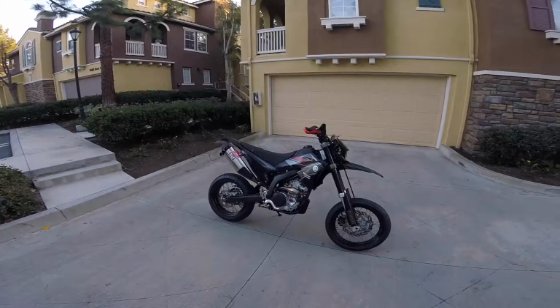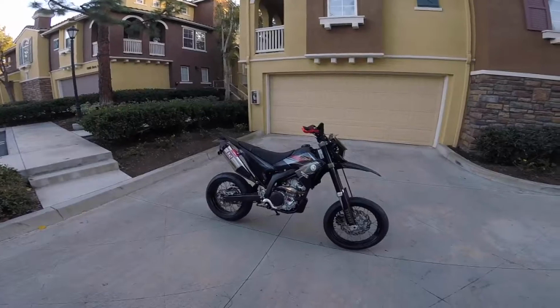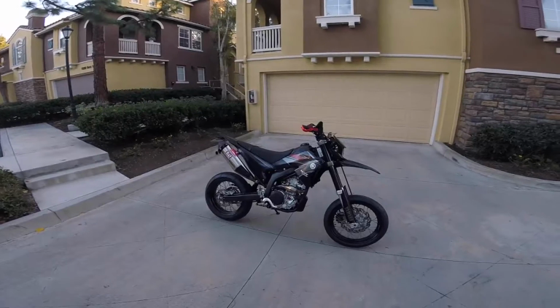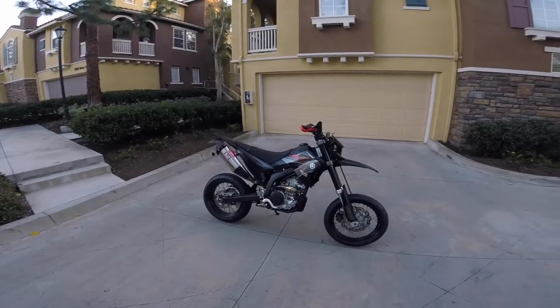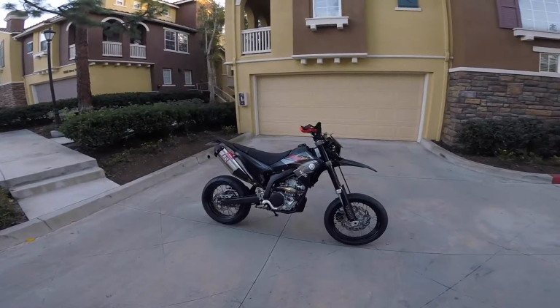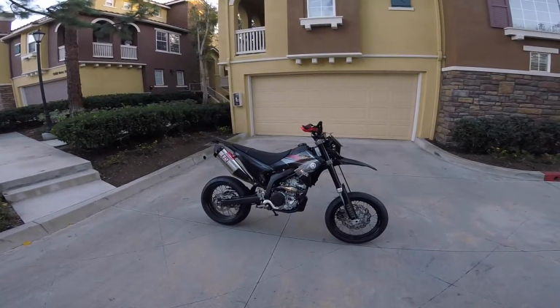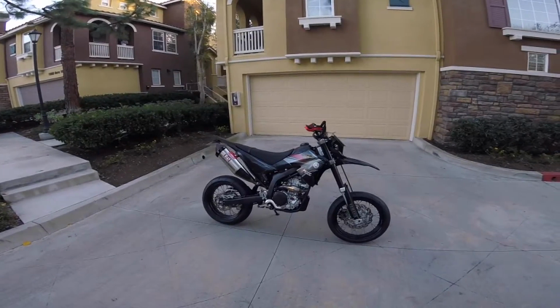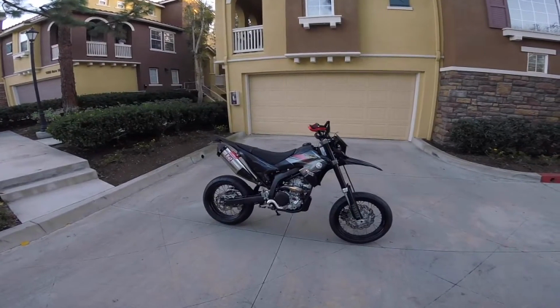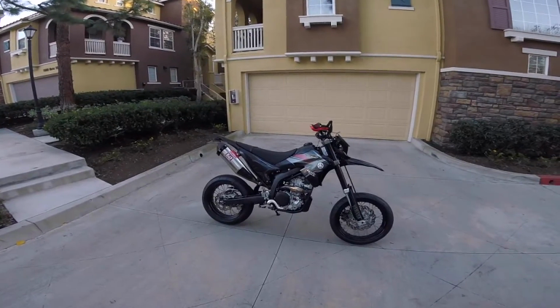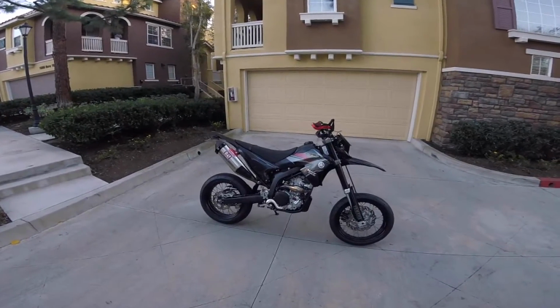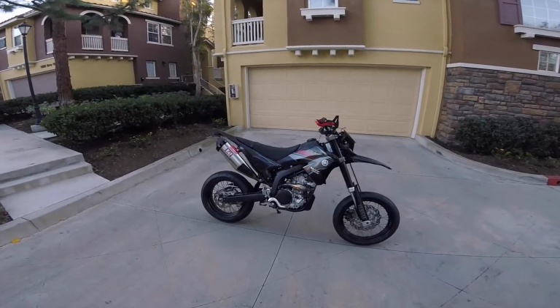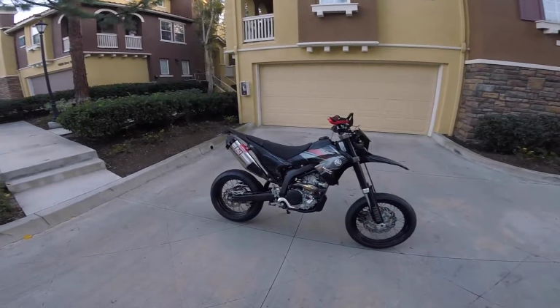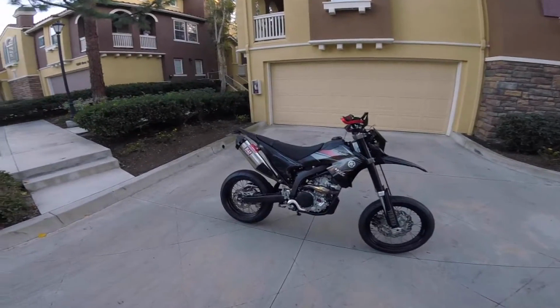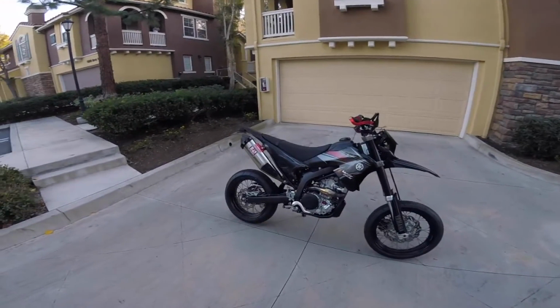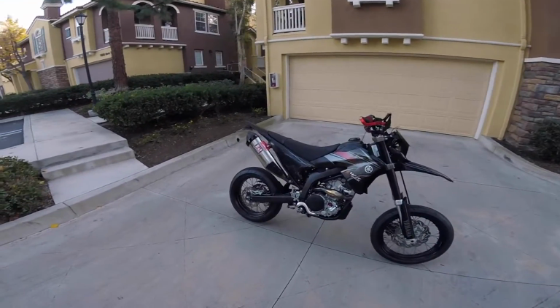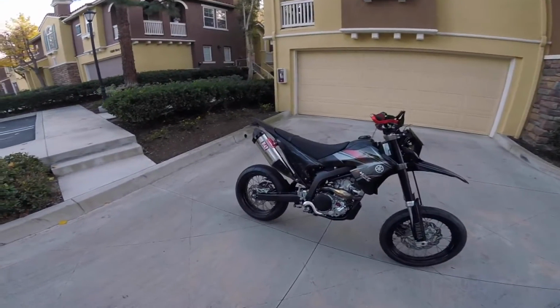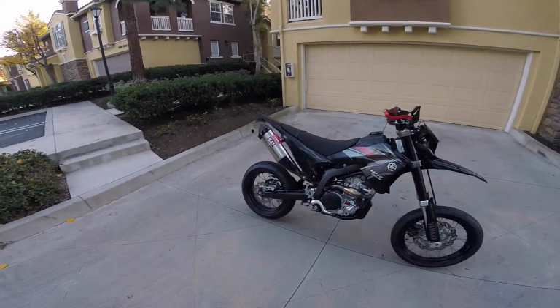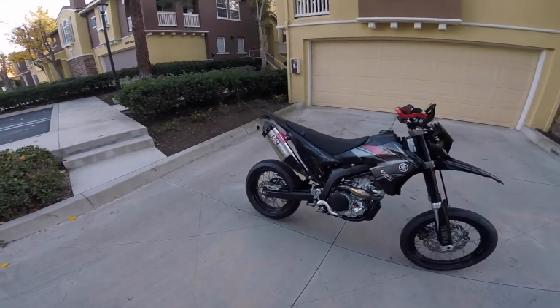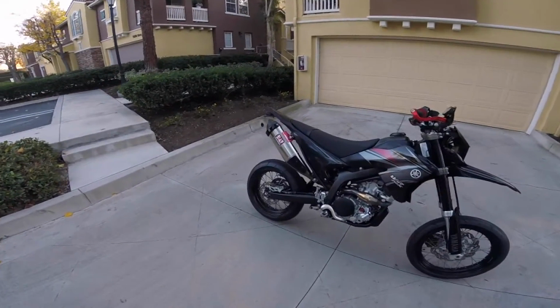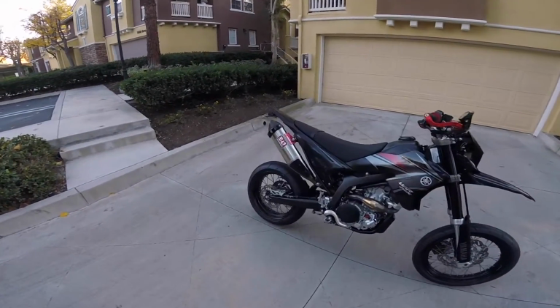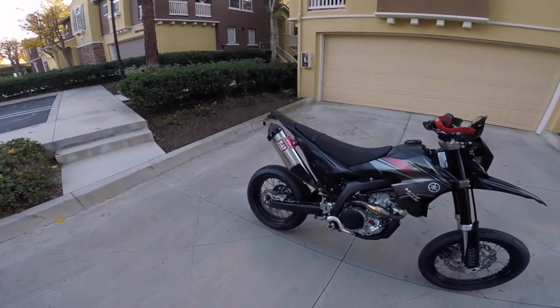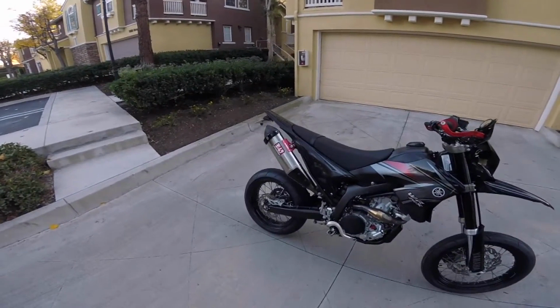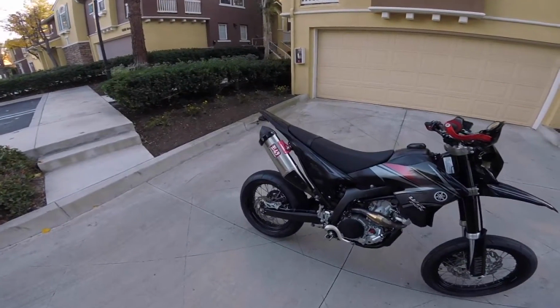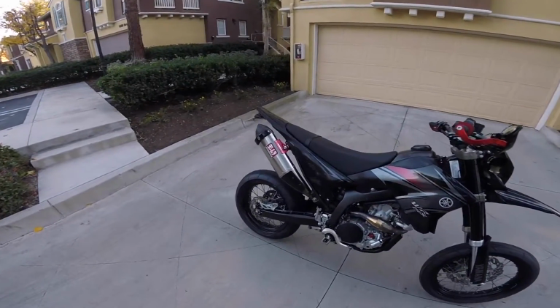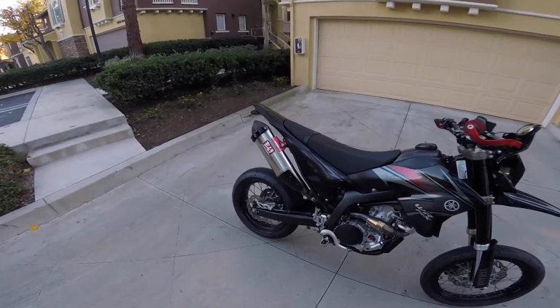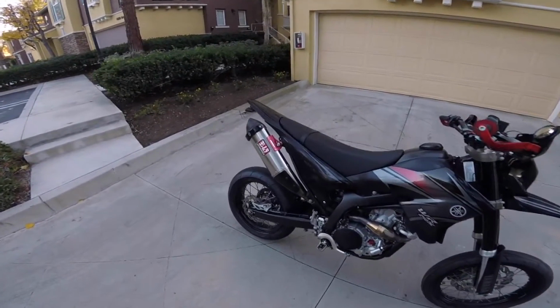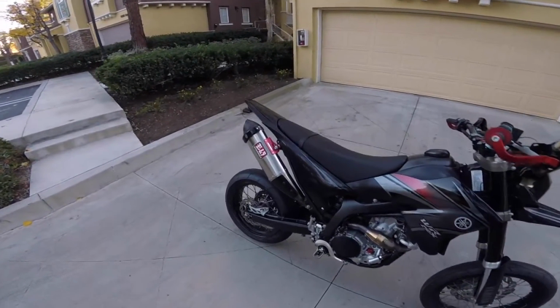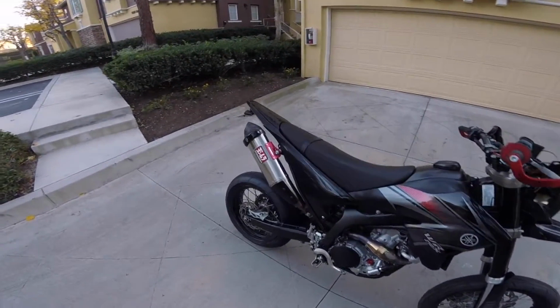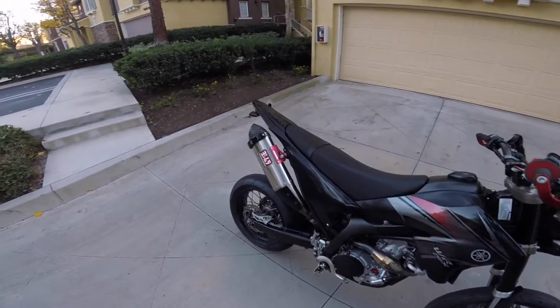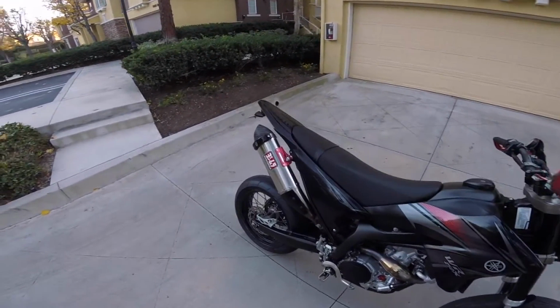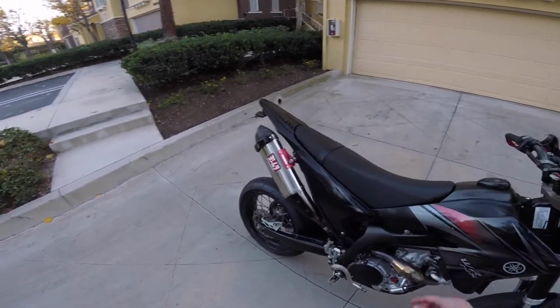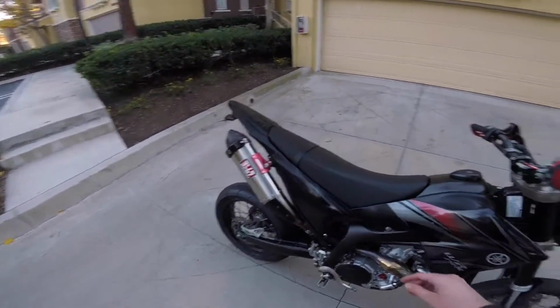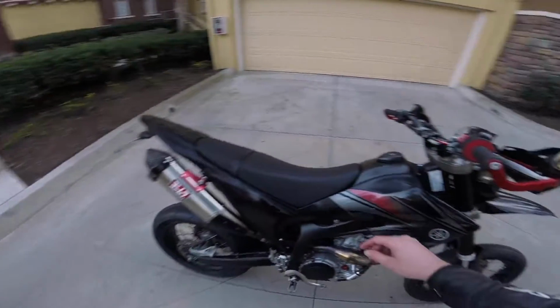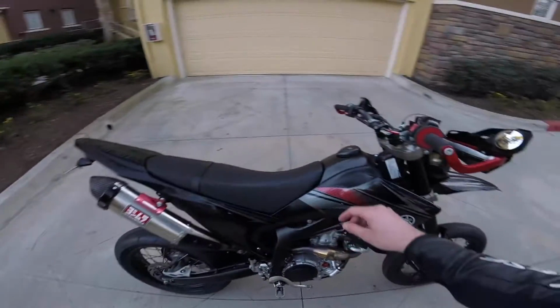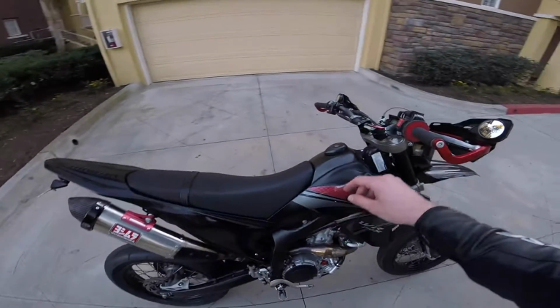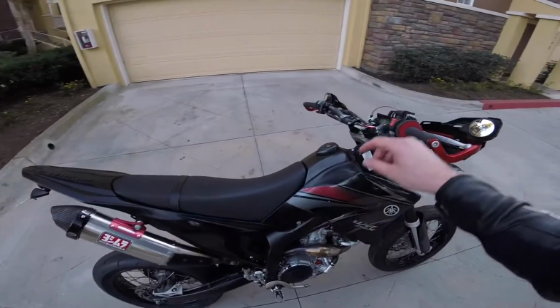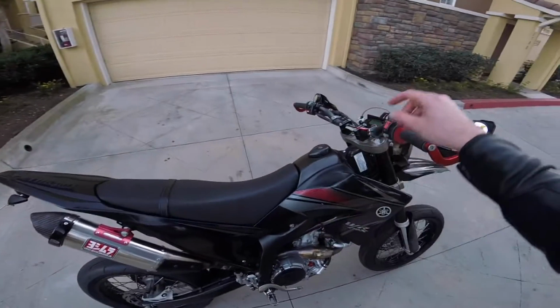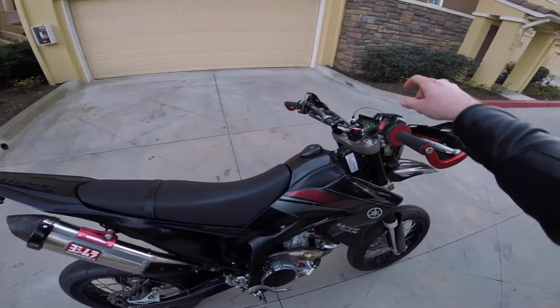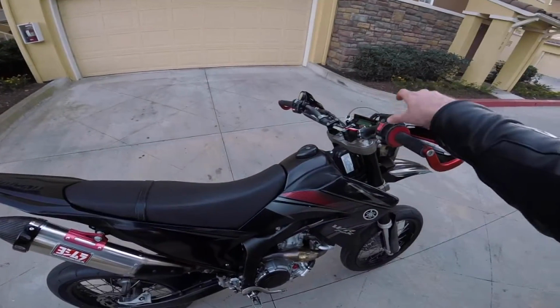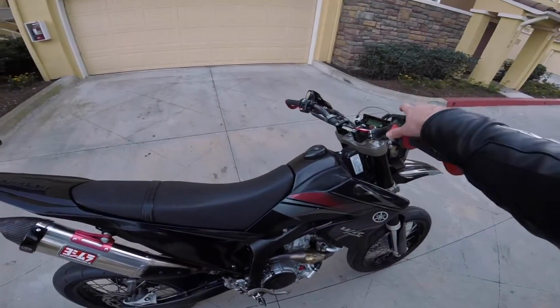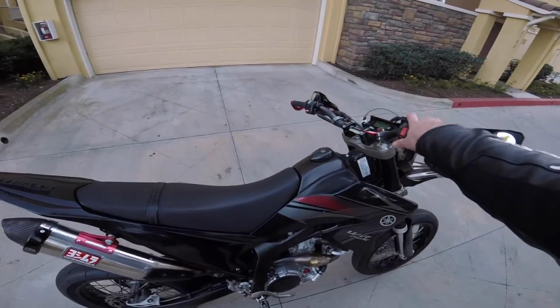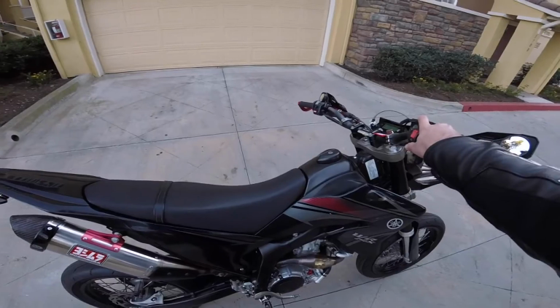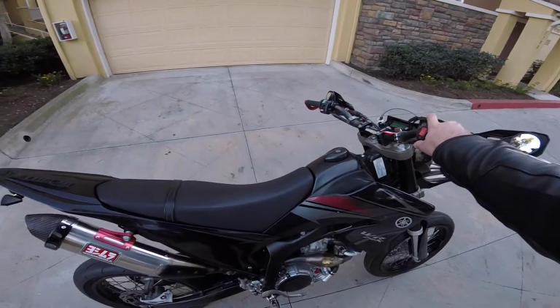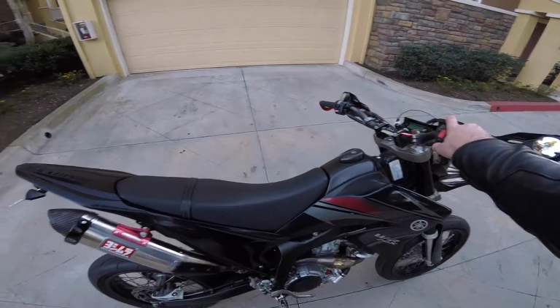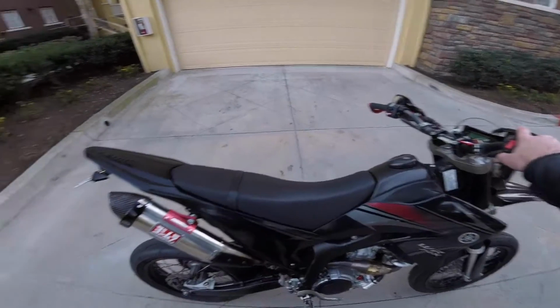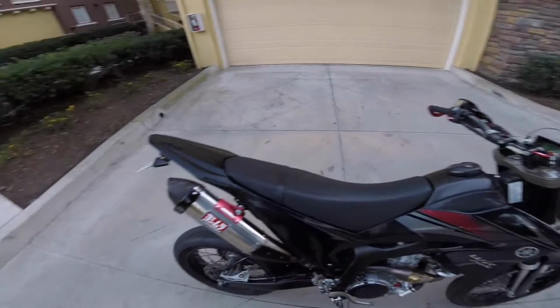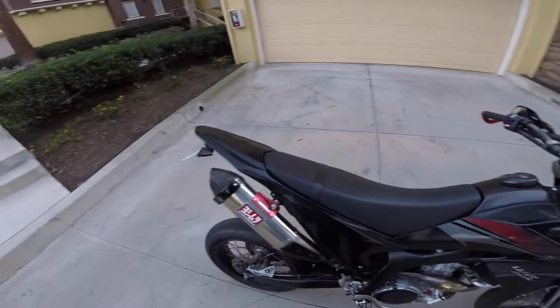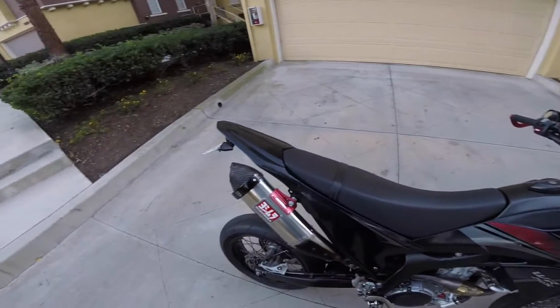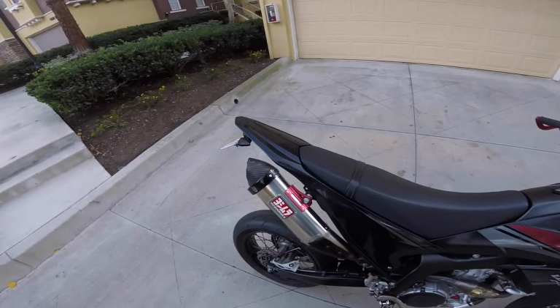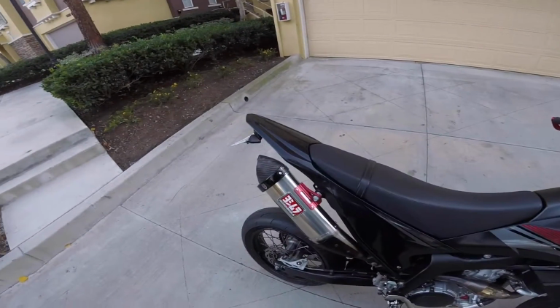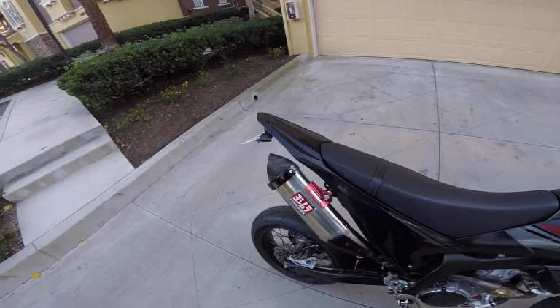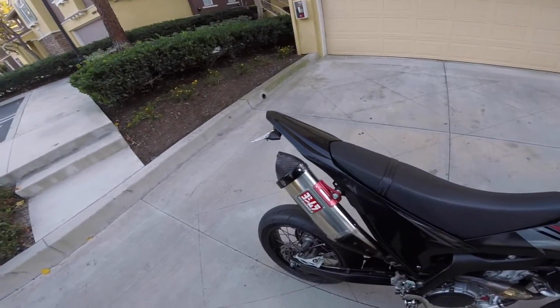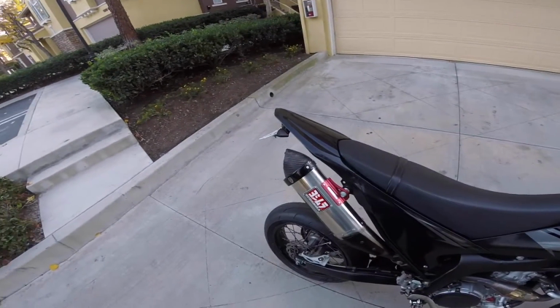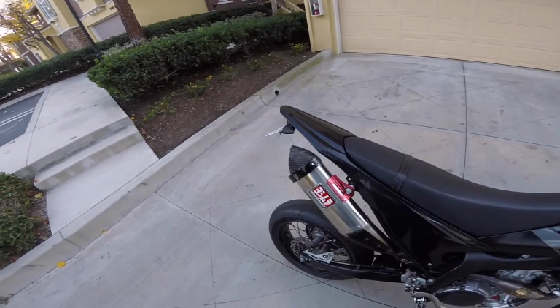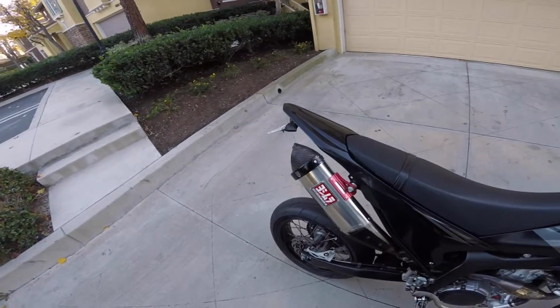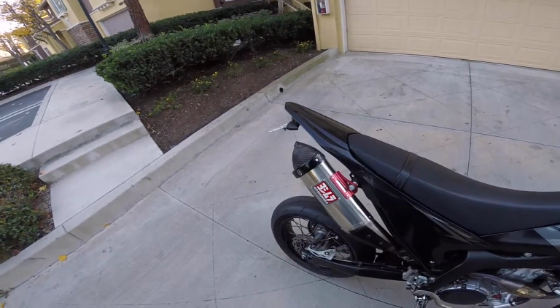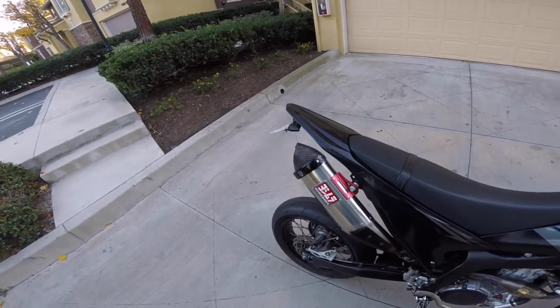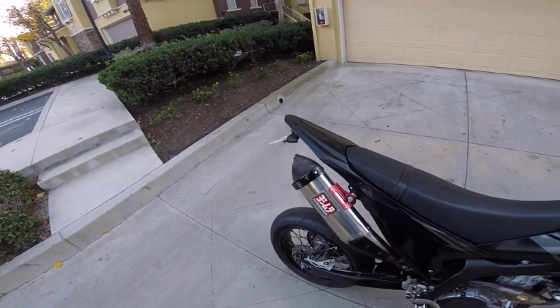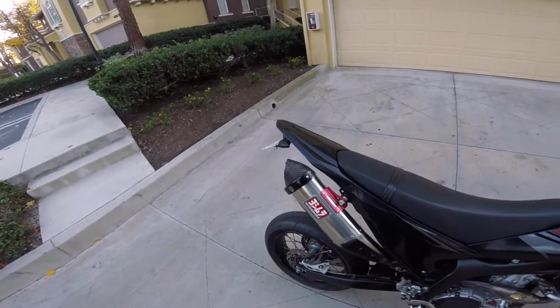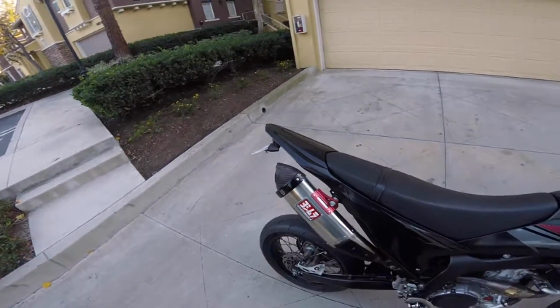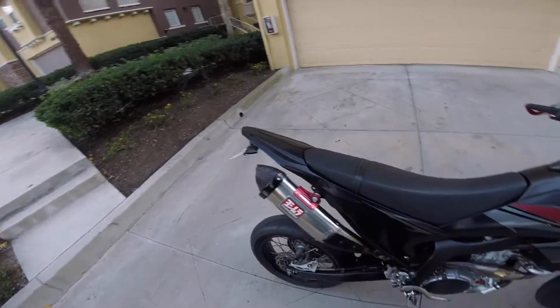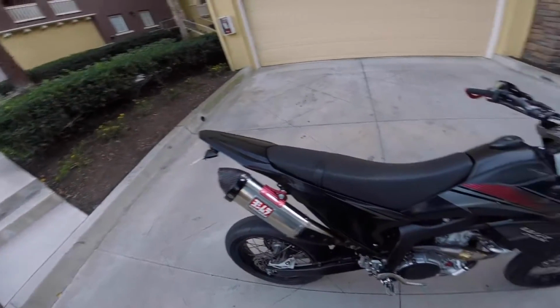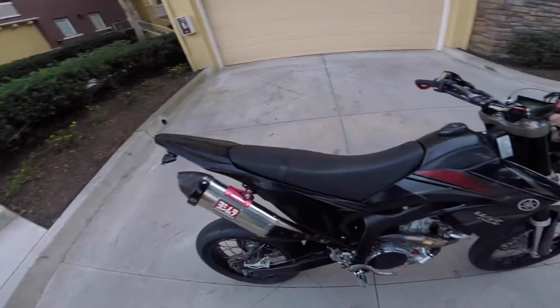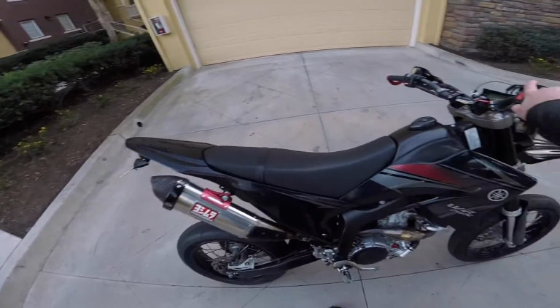While it may not be quite as beastly to cold start as the Tuono V4, the WR250X still sounds pretty good.